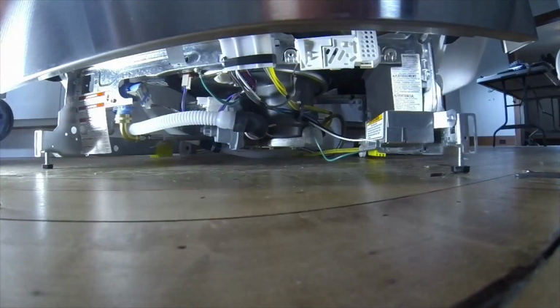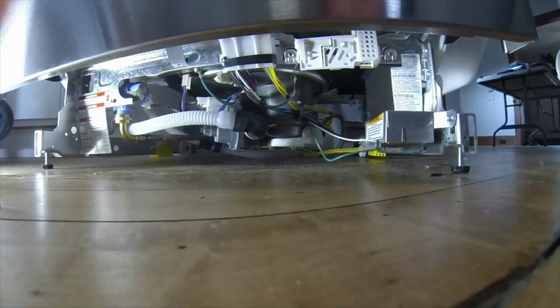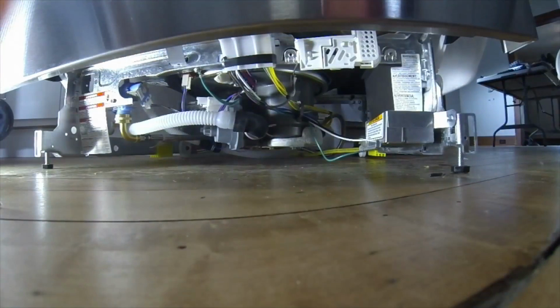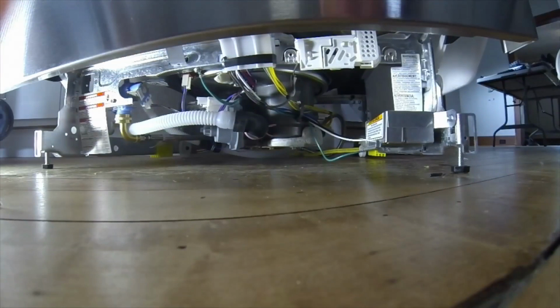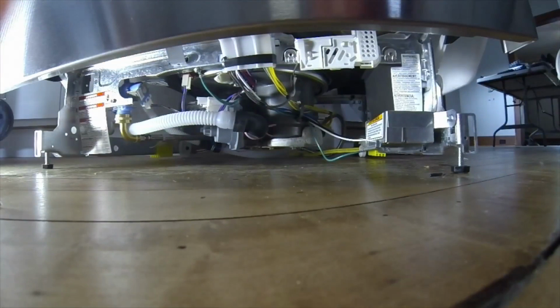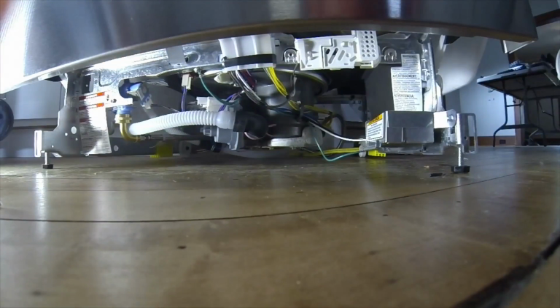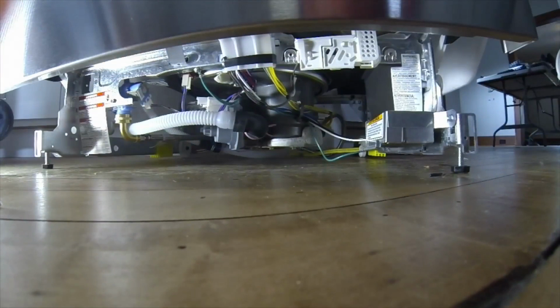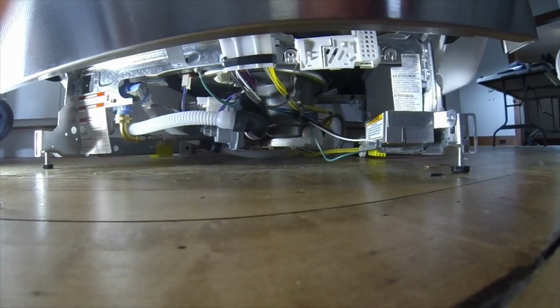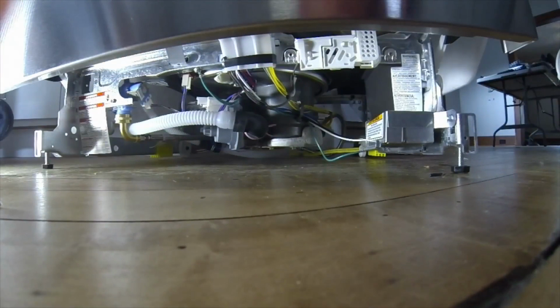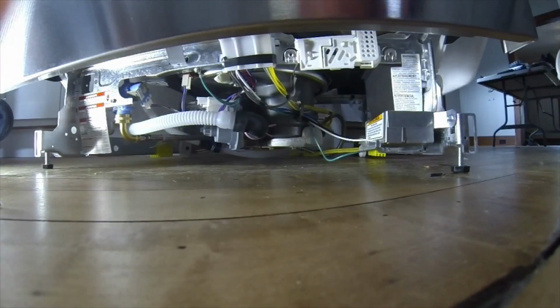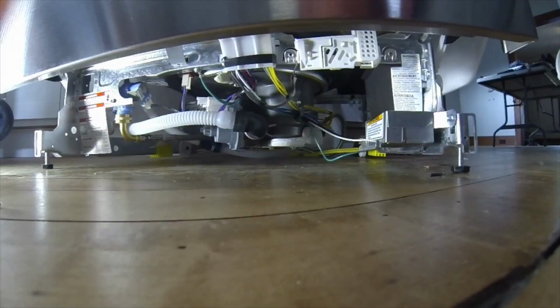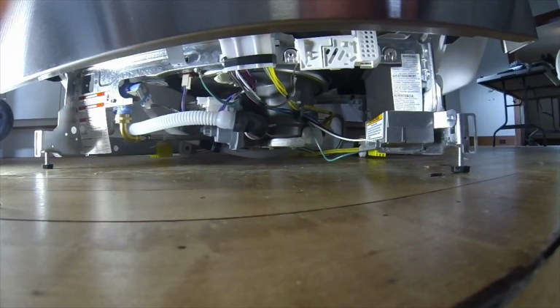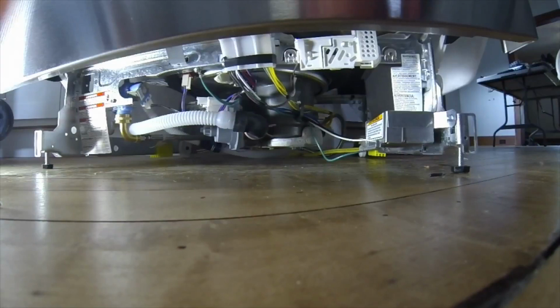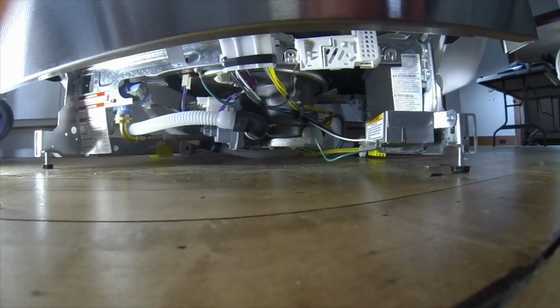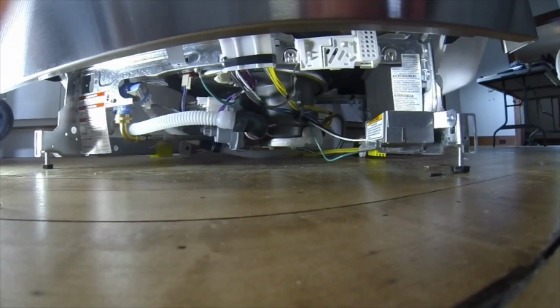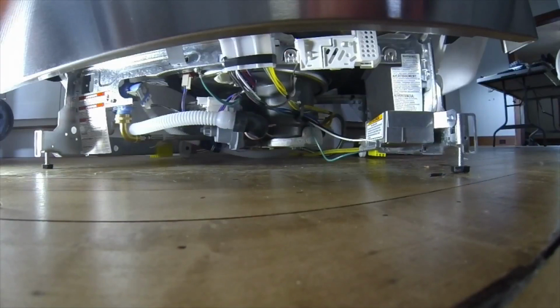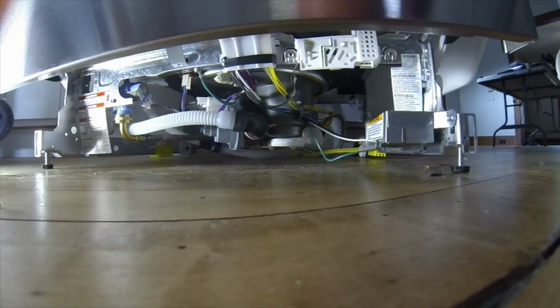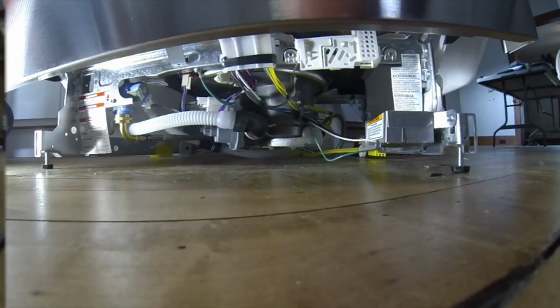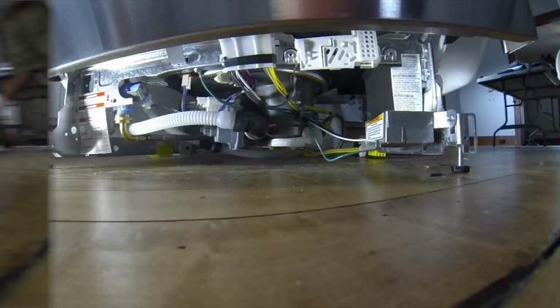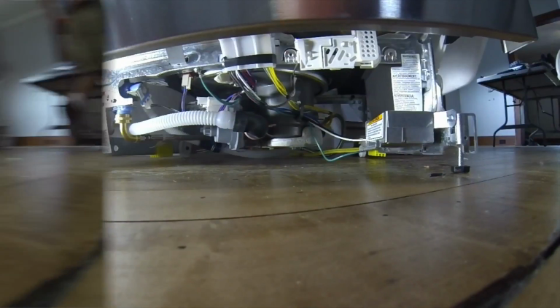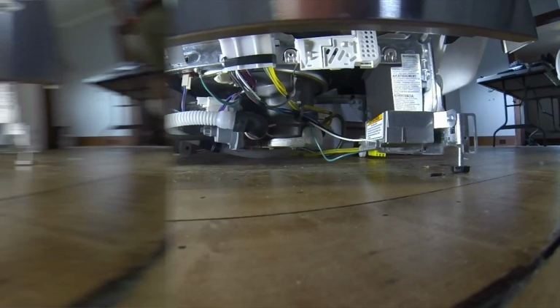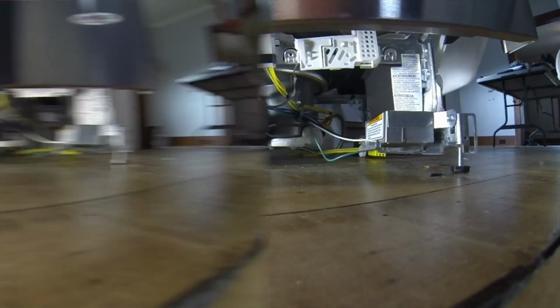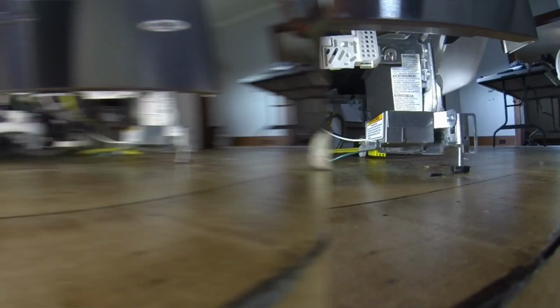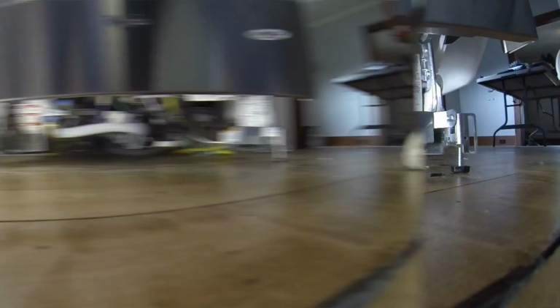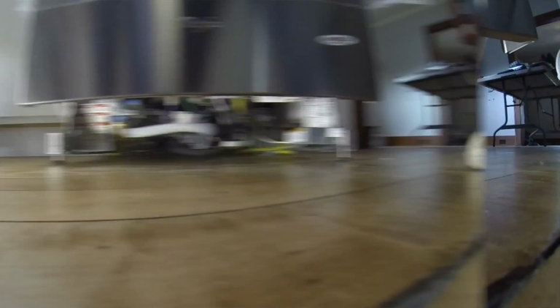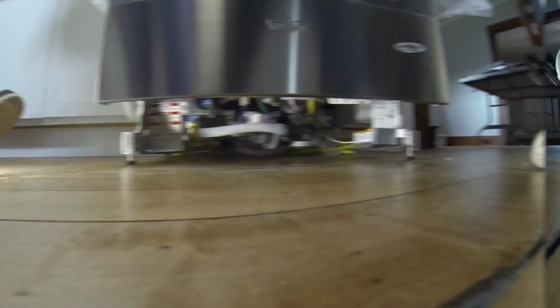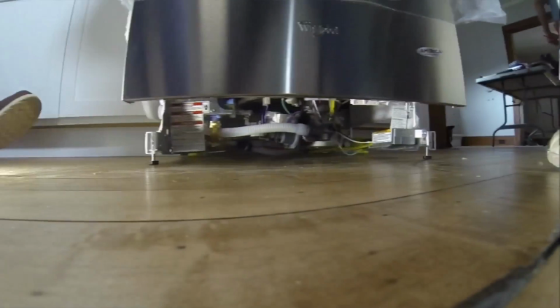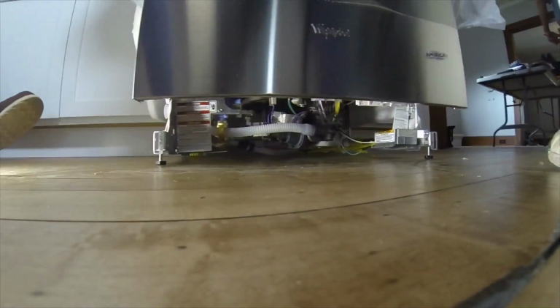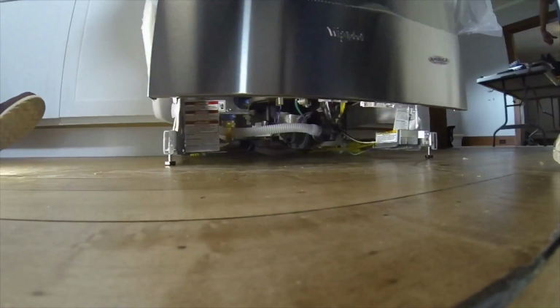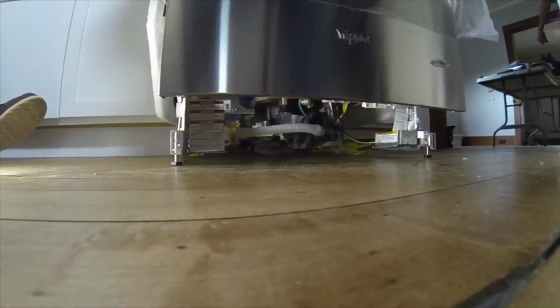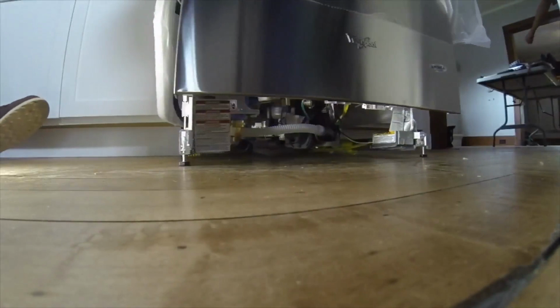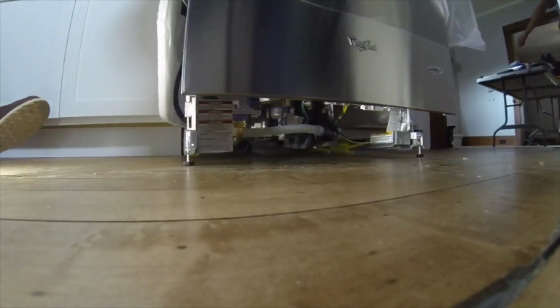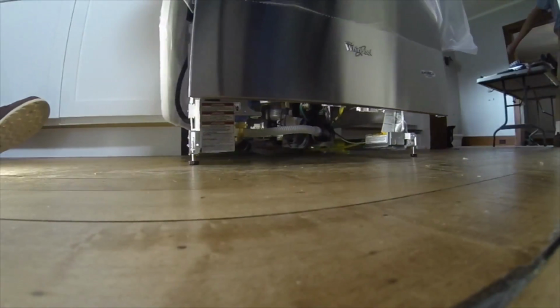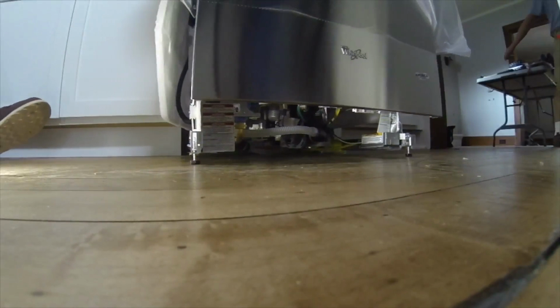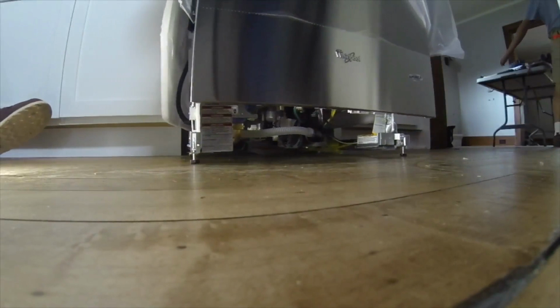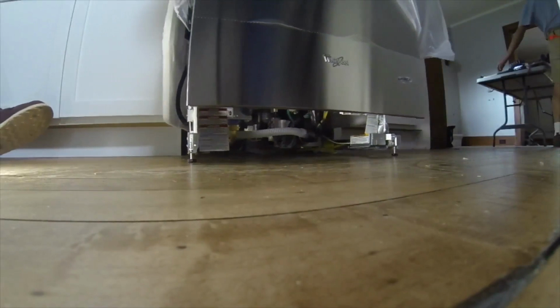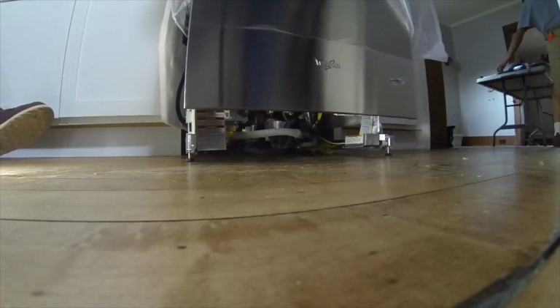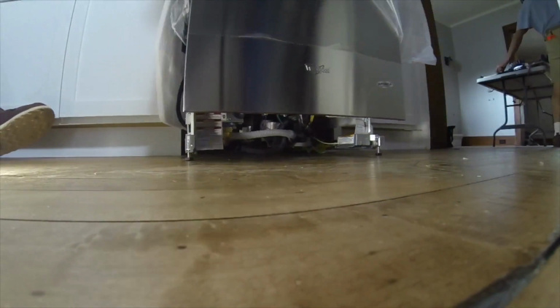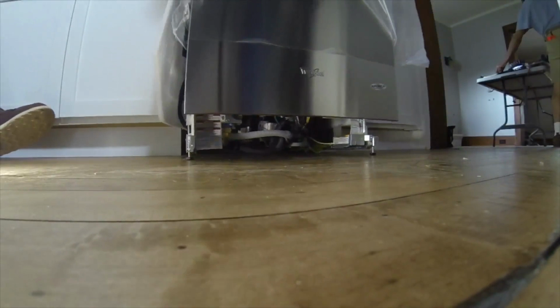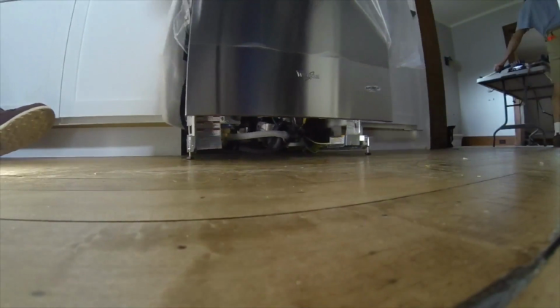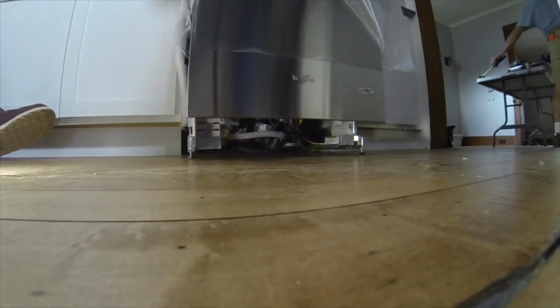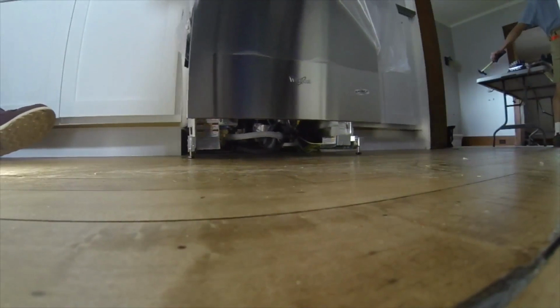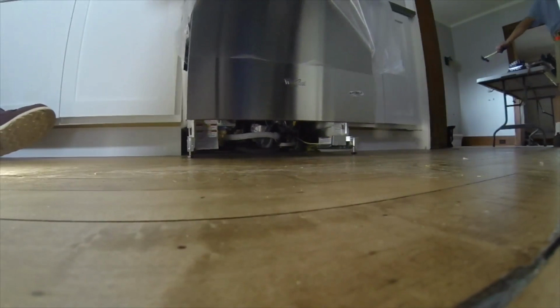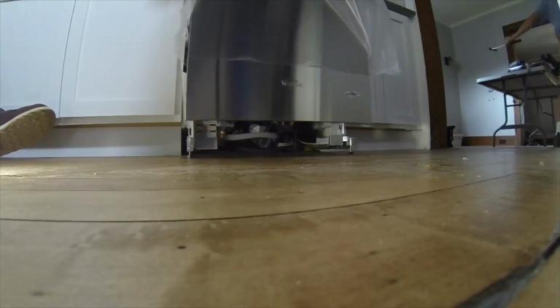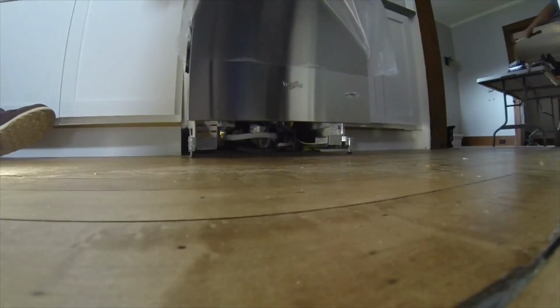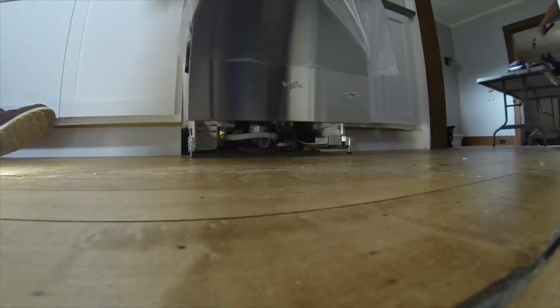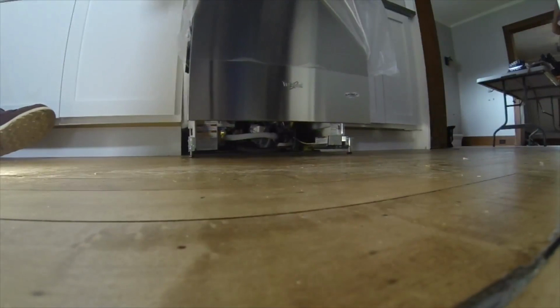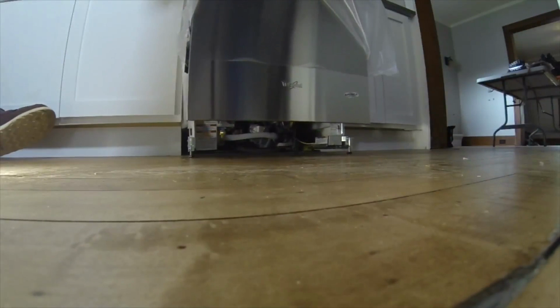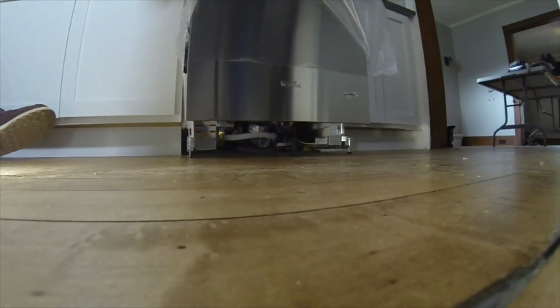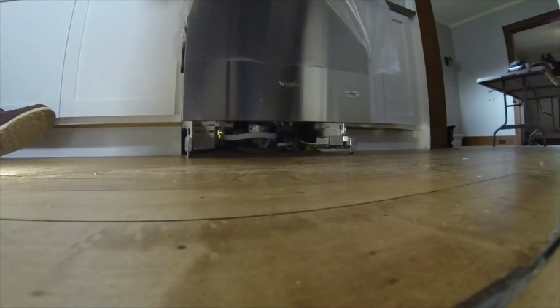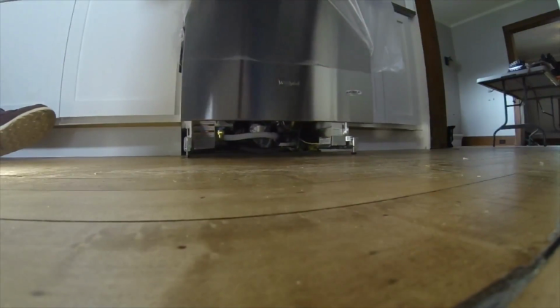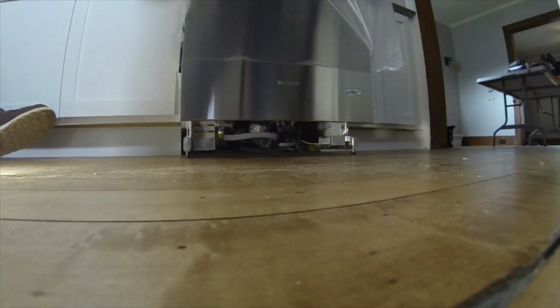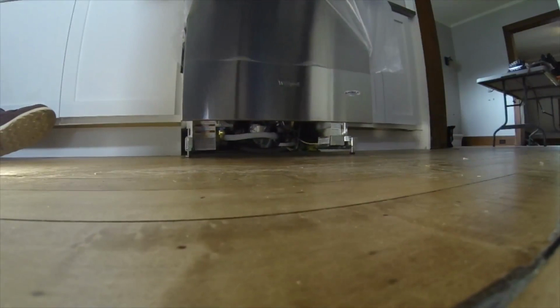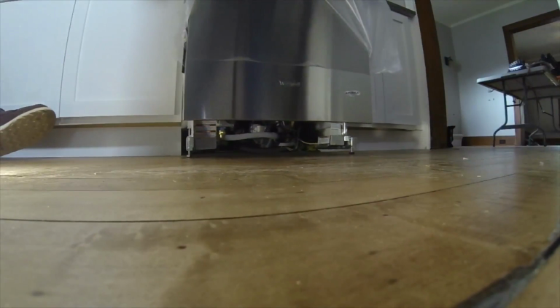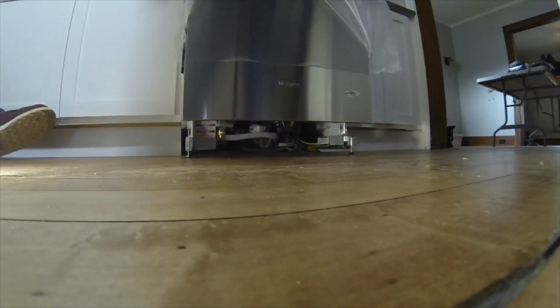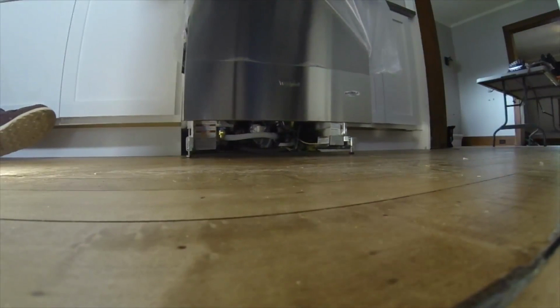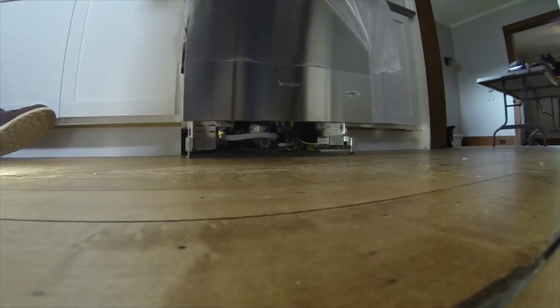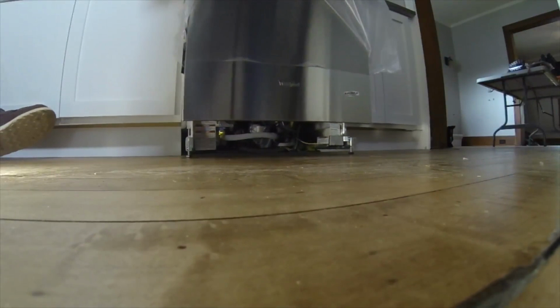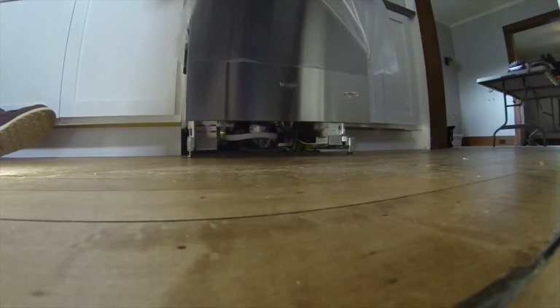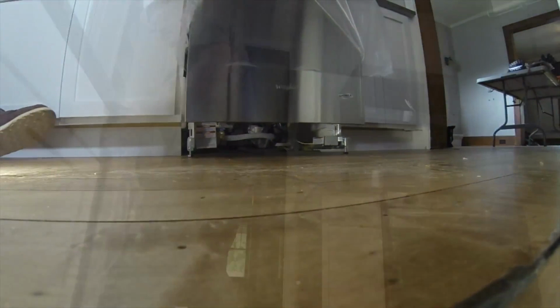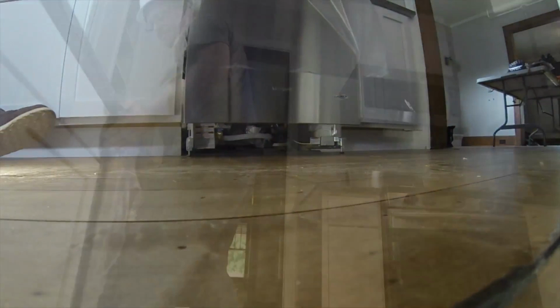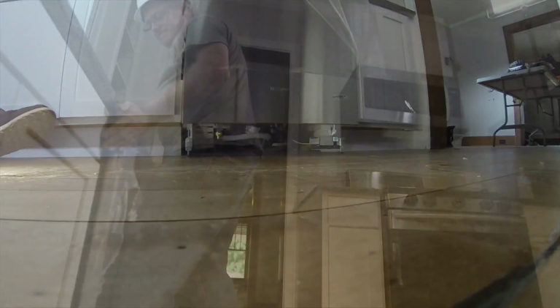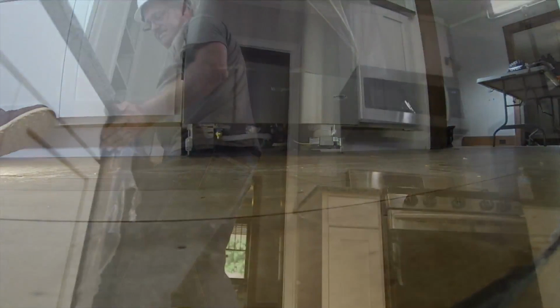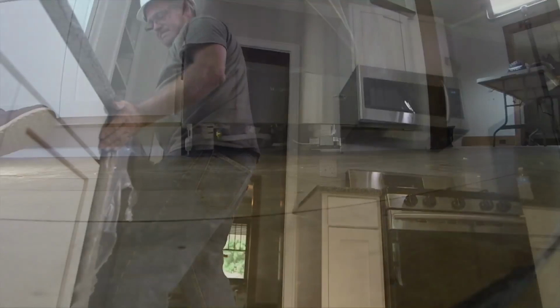Always harder than it looks. So now we can go ahead and slide this back in and it's ready to go.